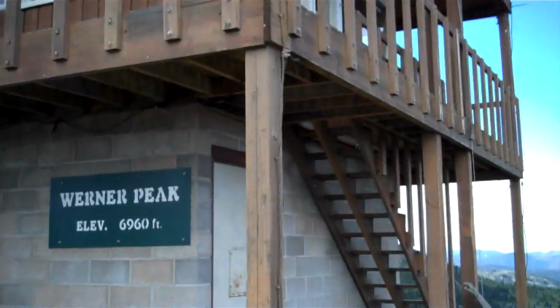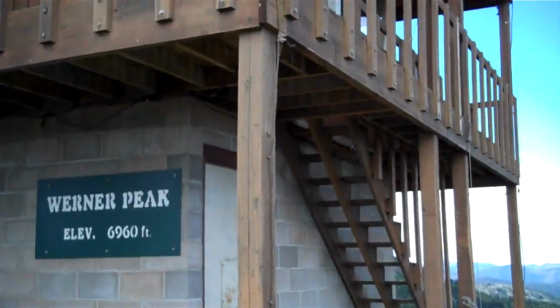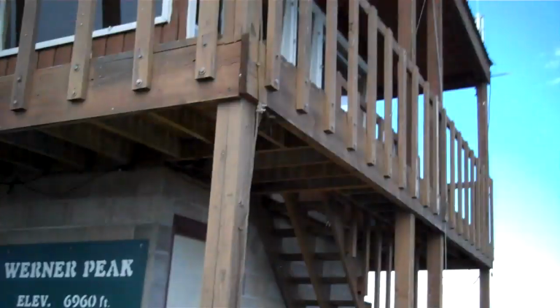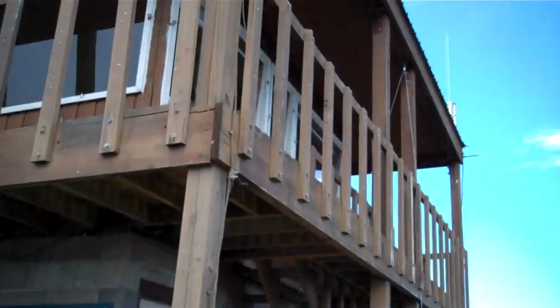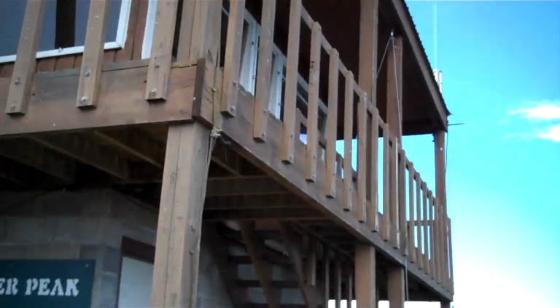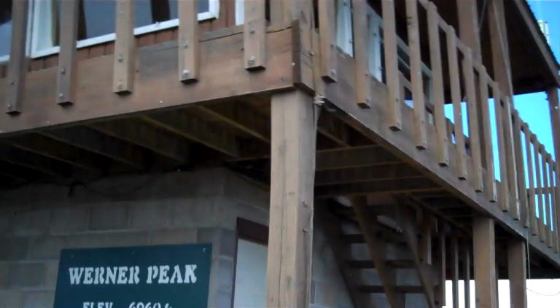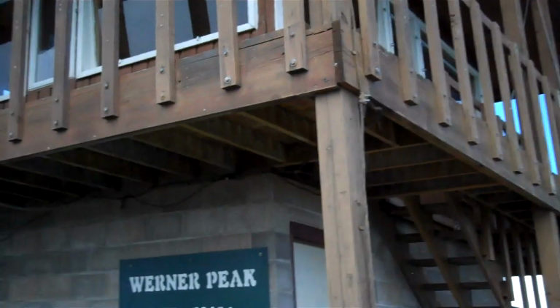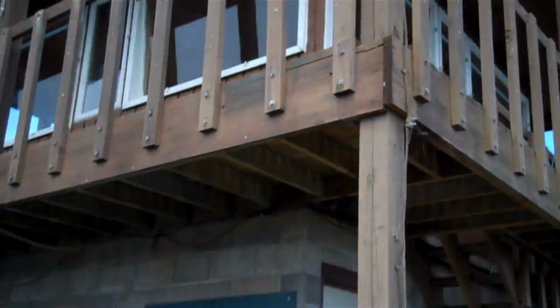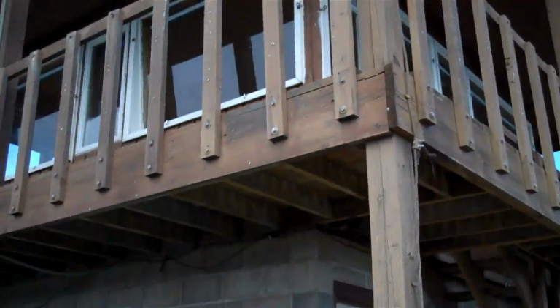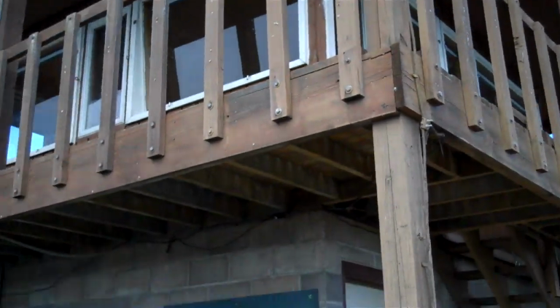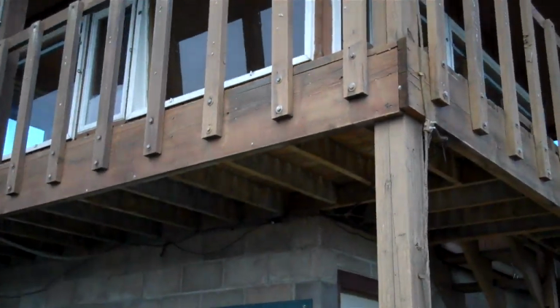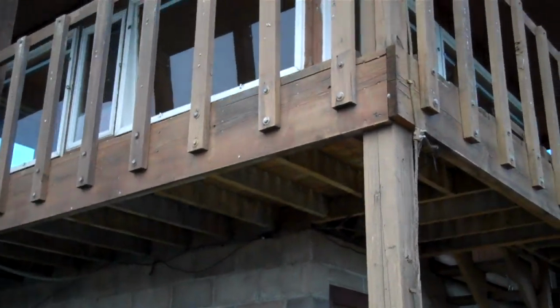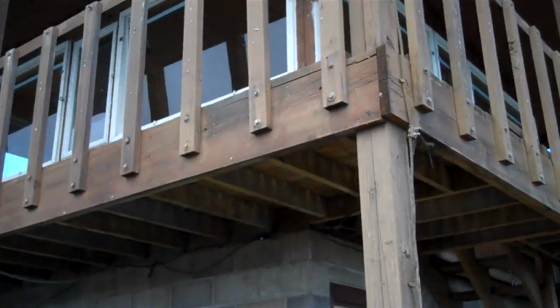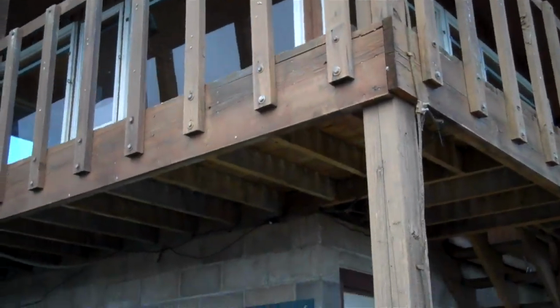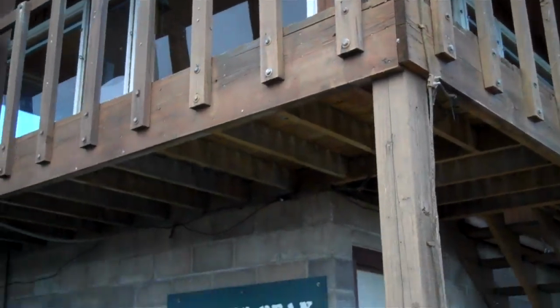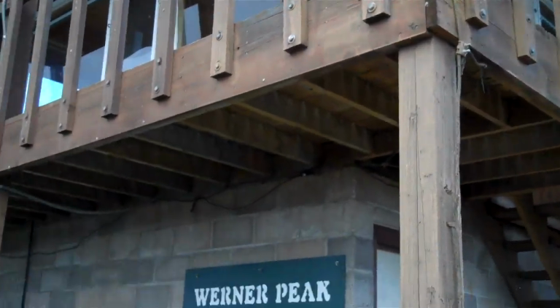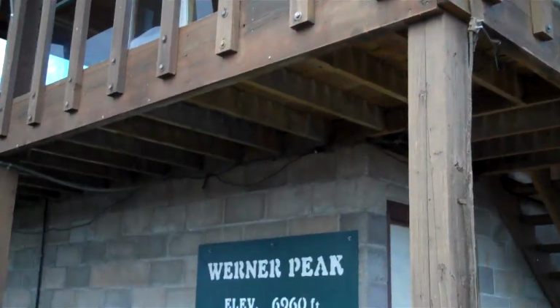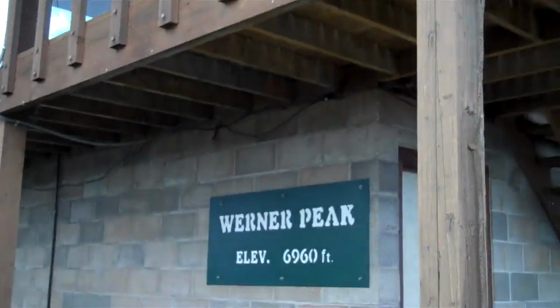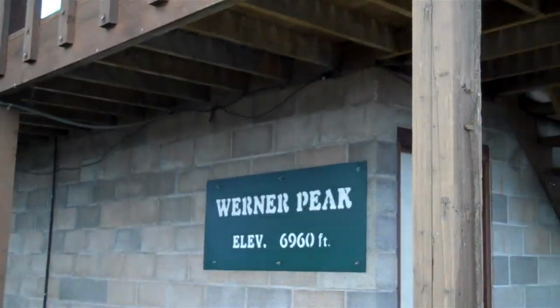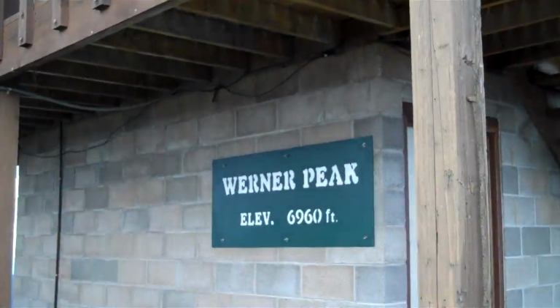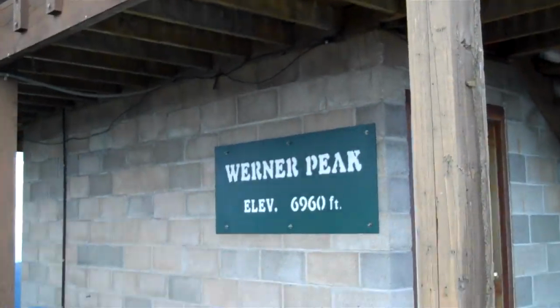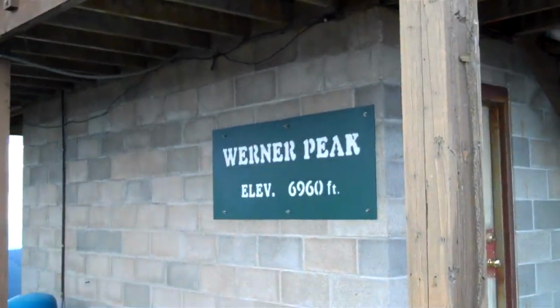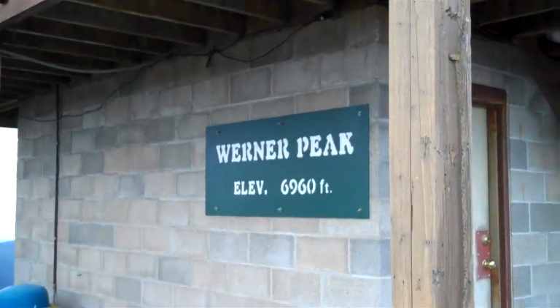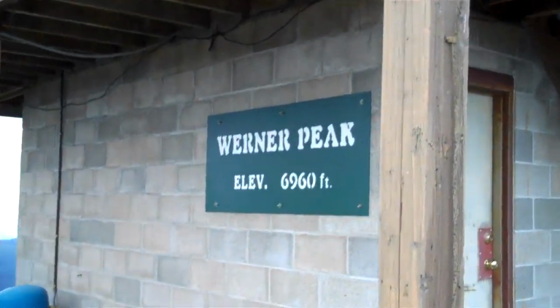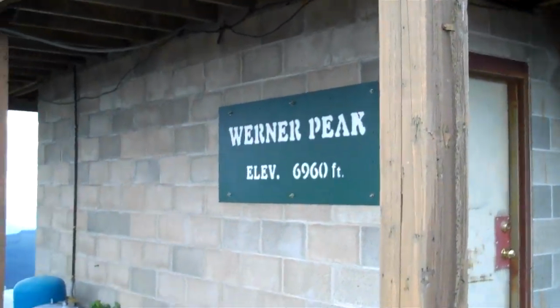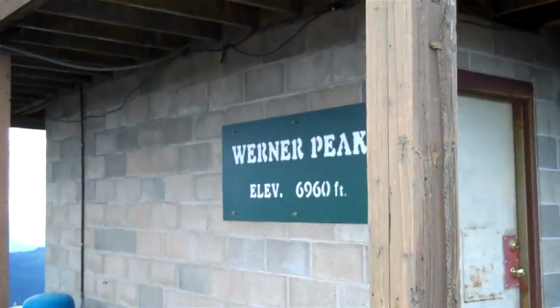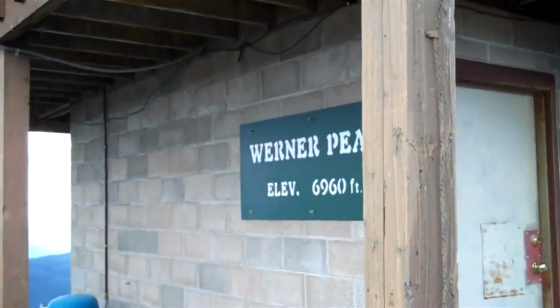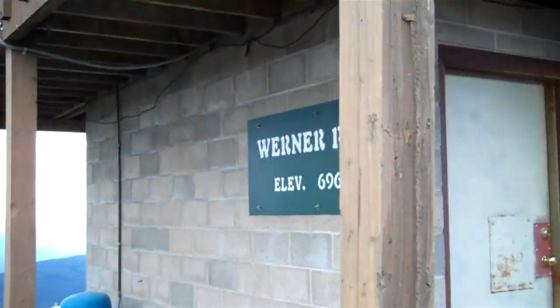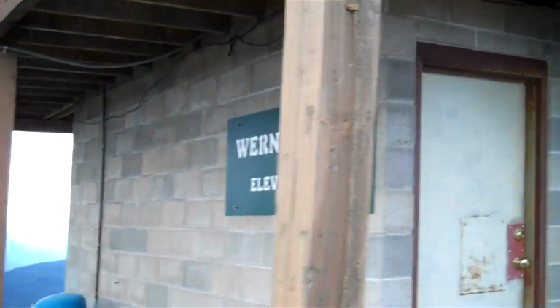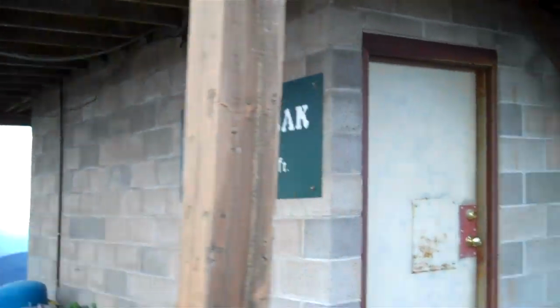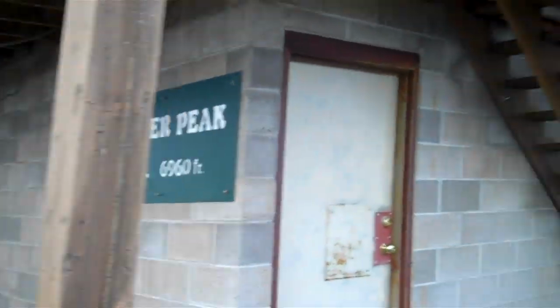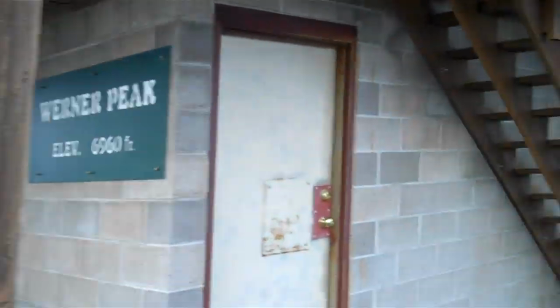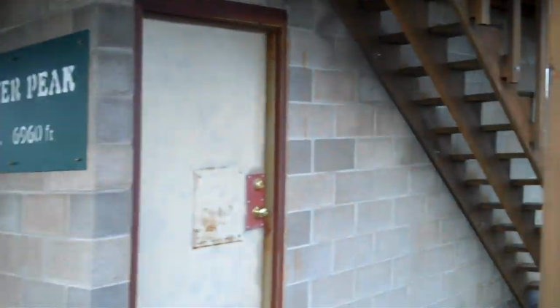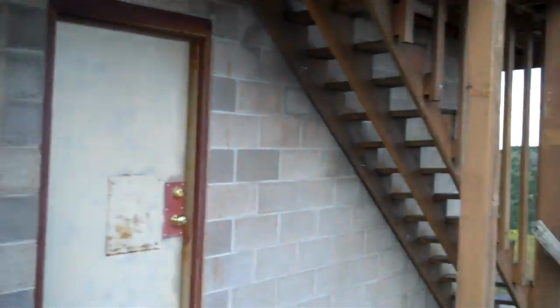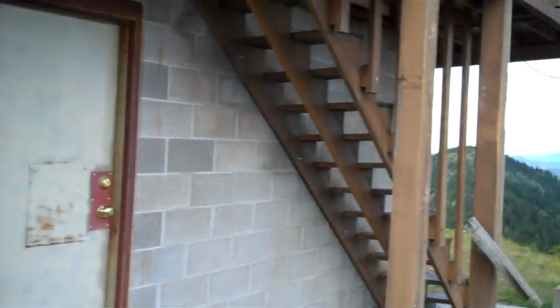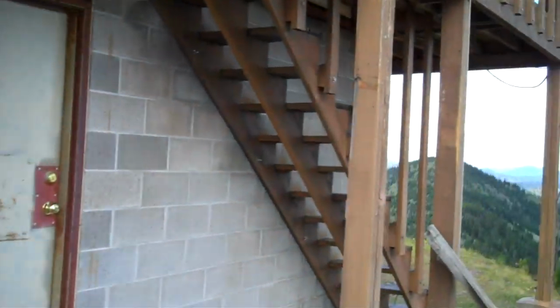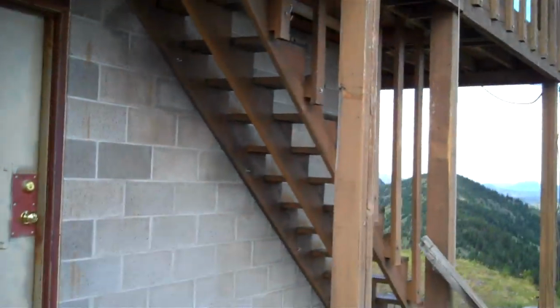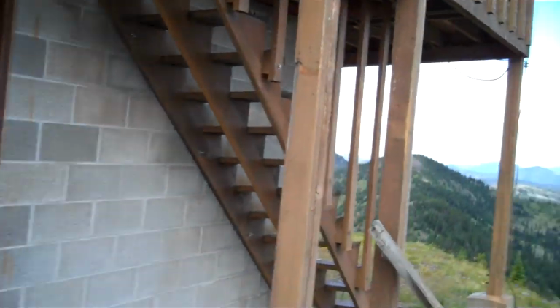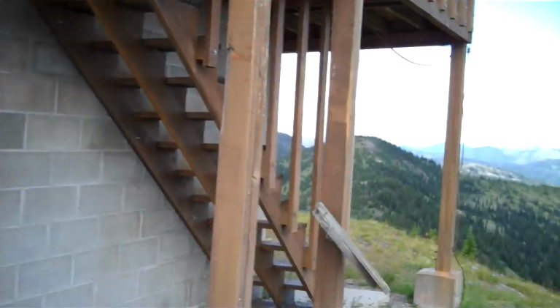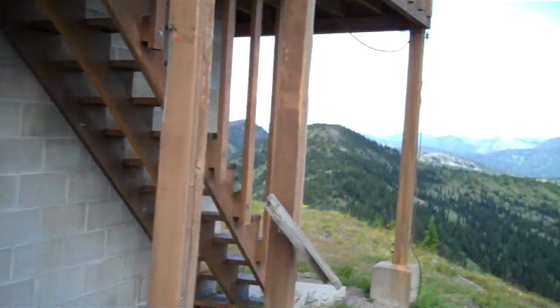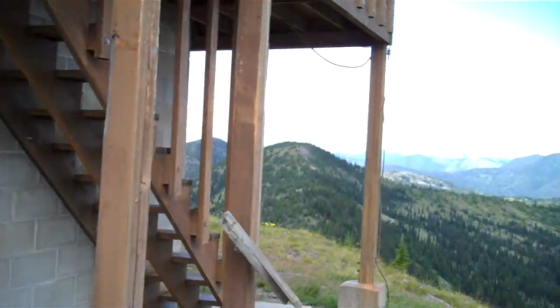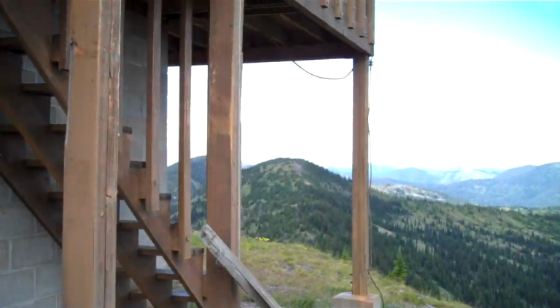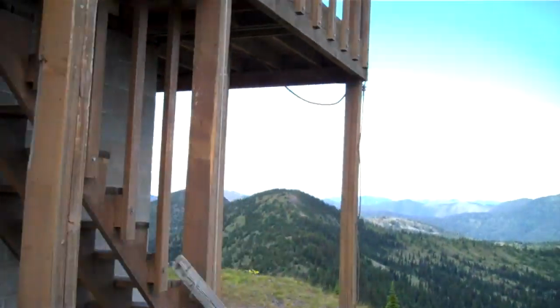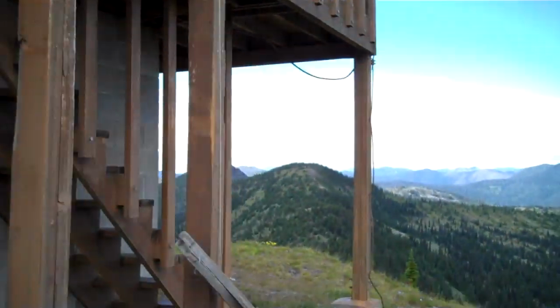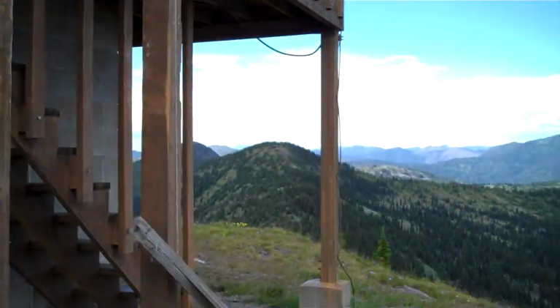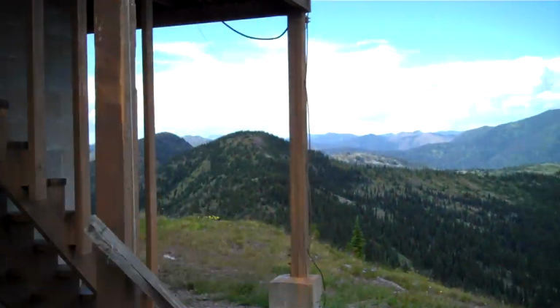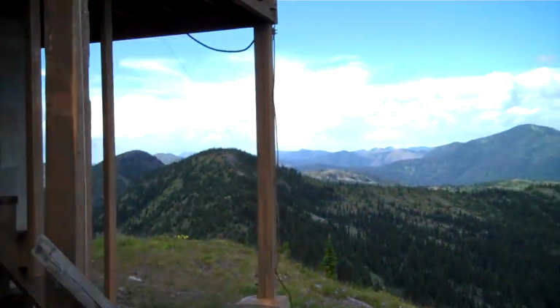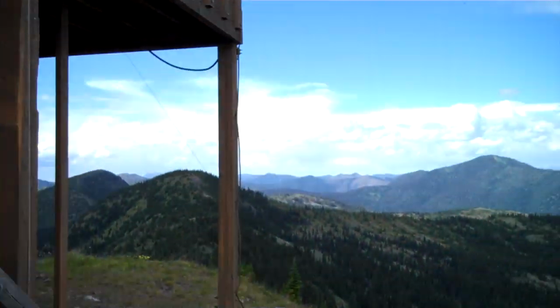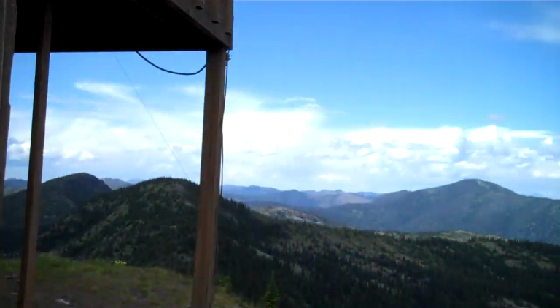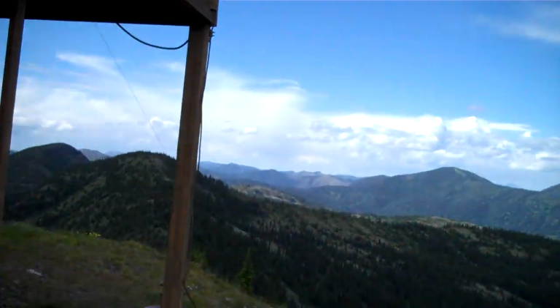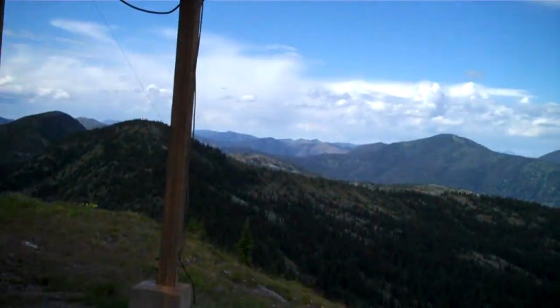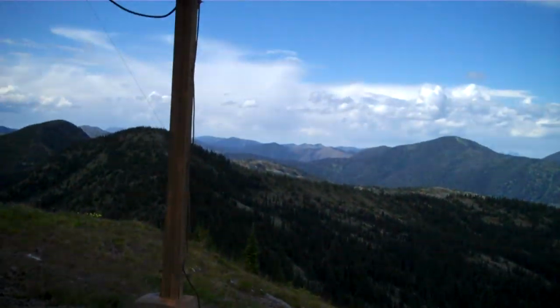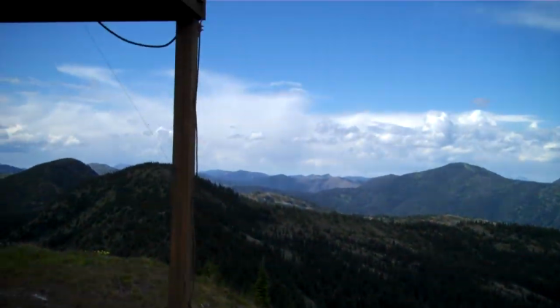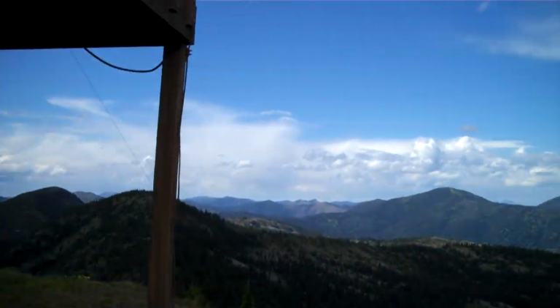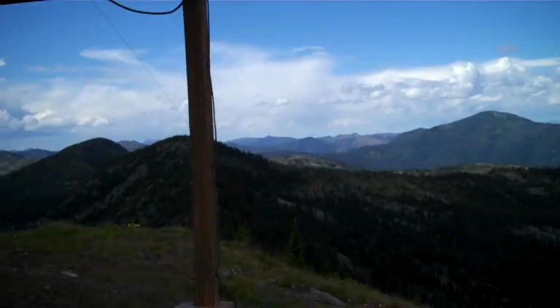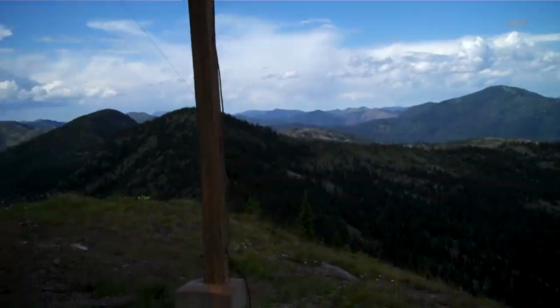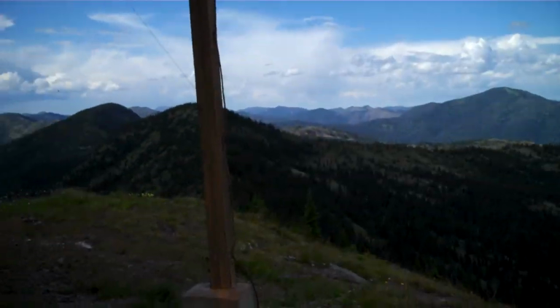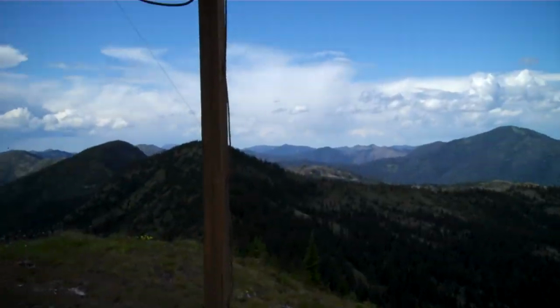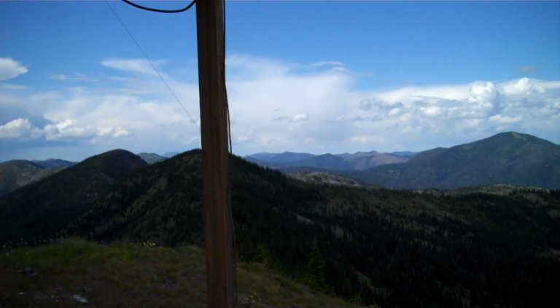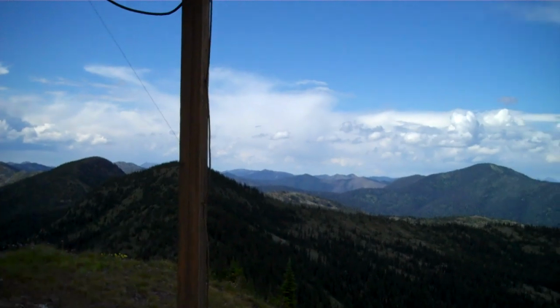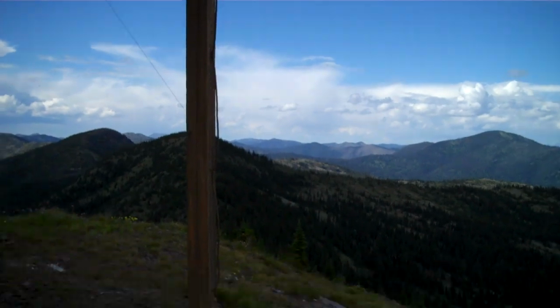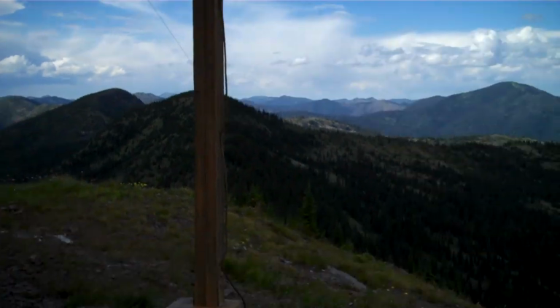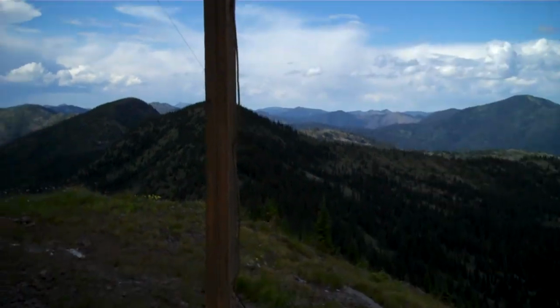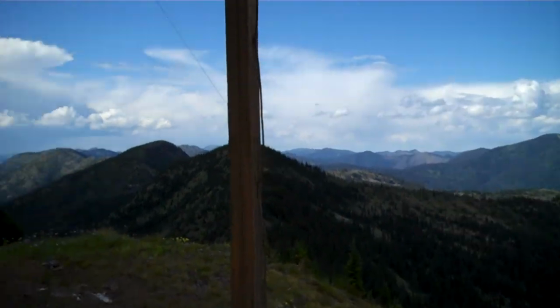We're at 6,960 feet here atop the Whitefish Range. Just an amazing scene.